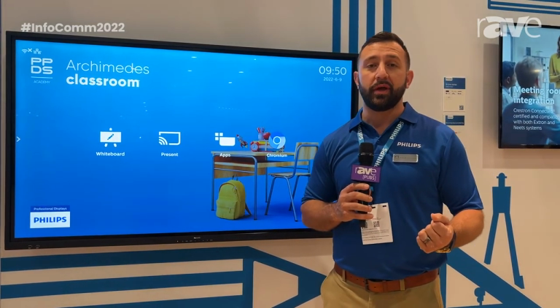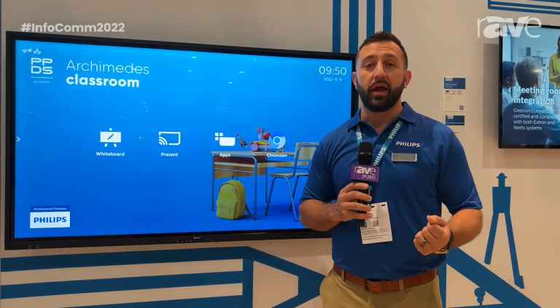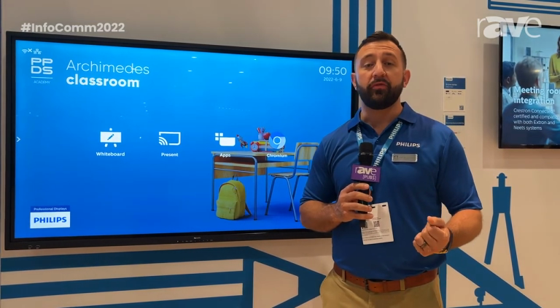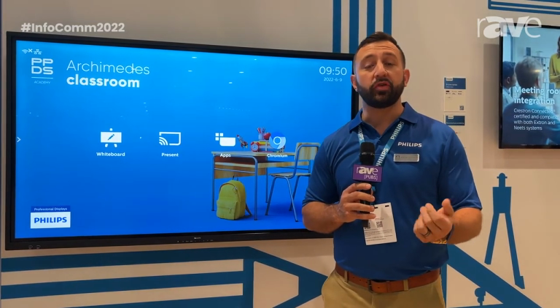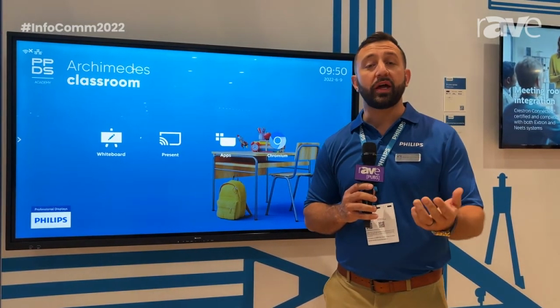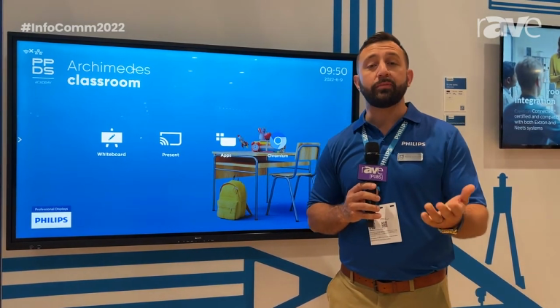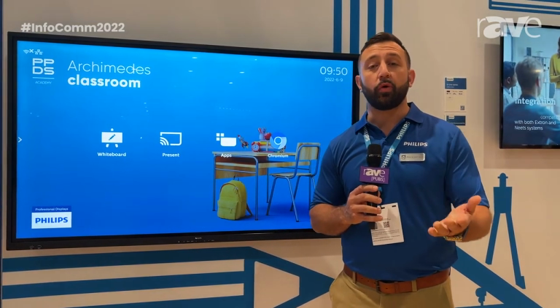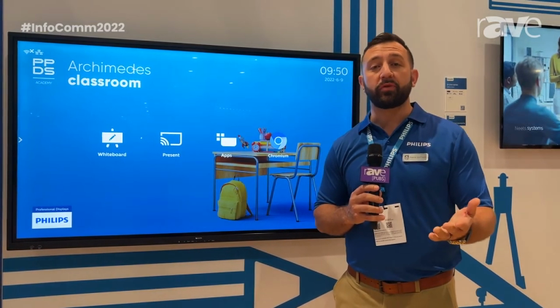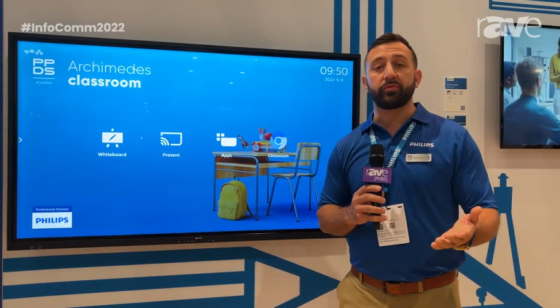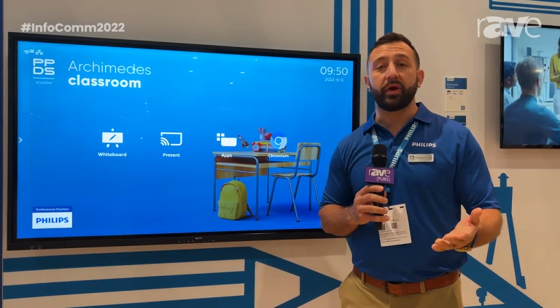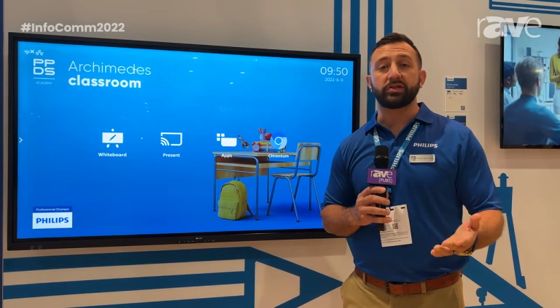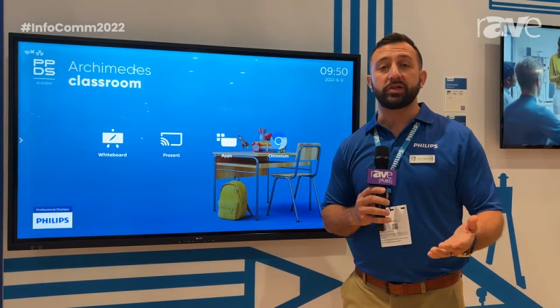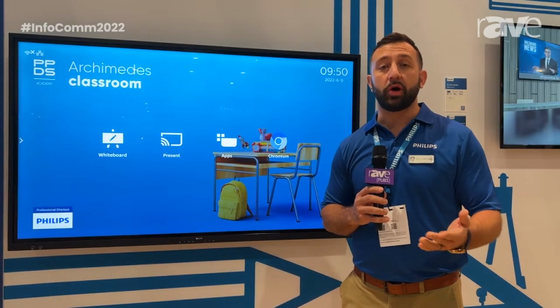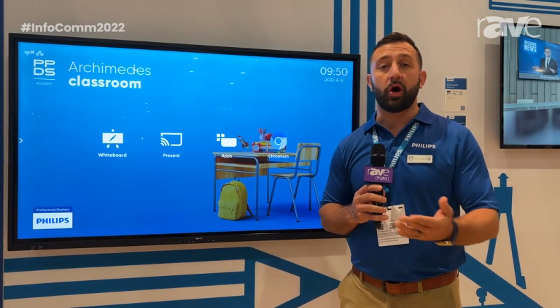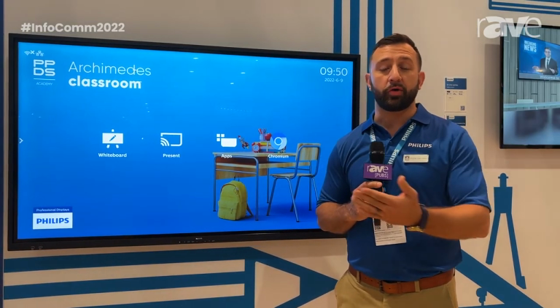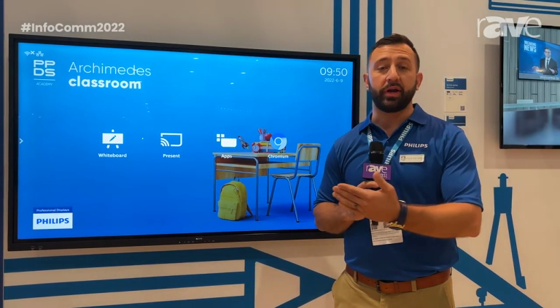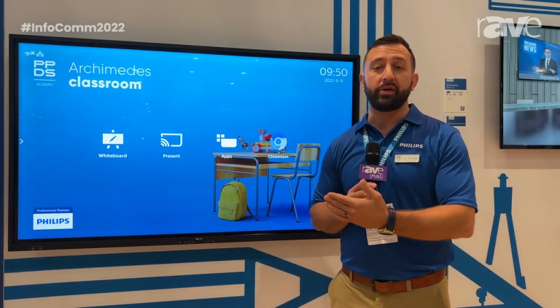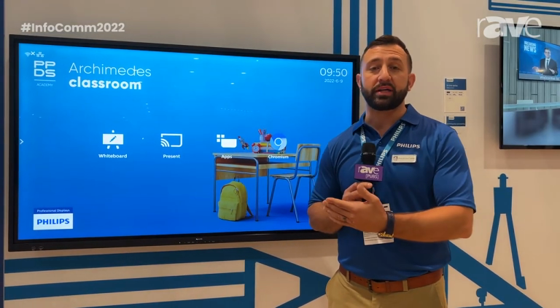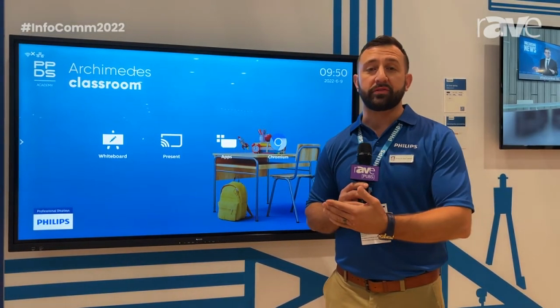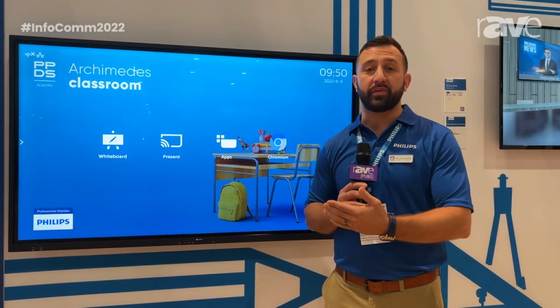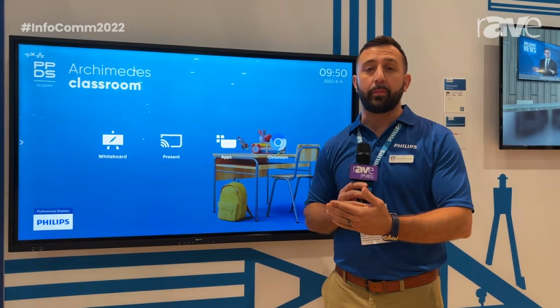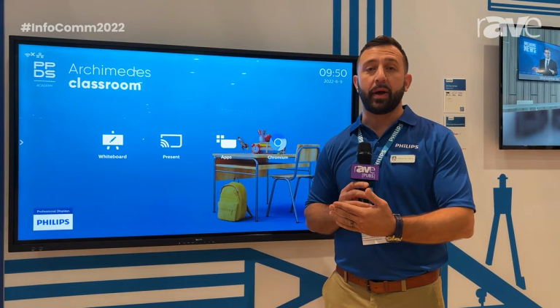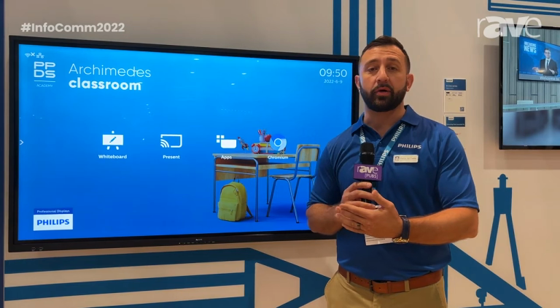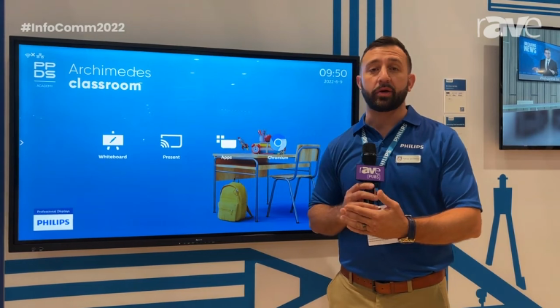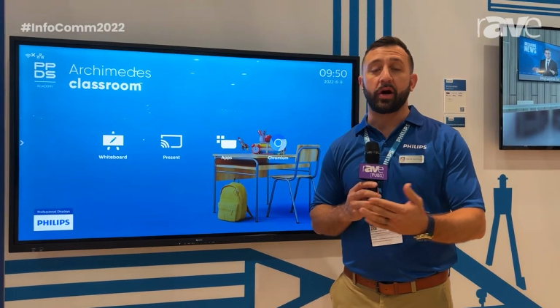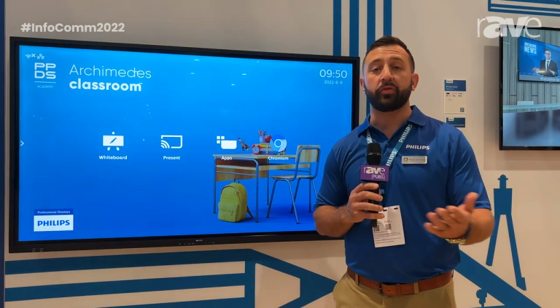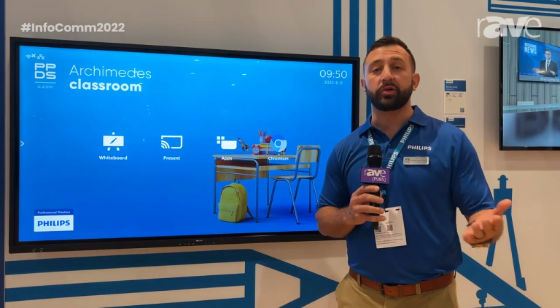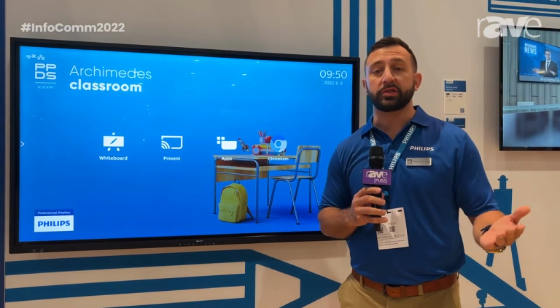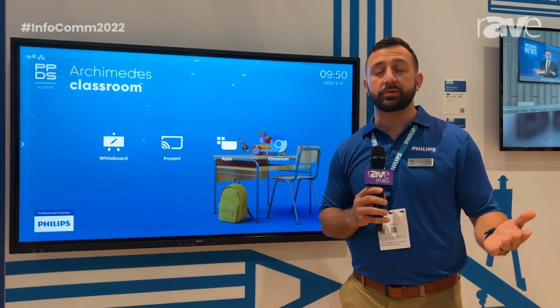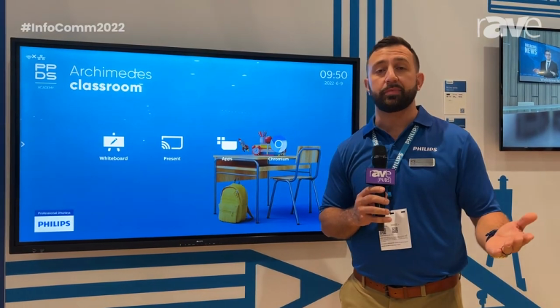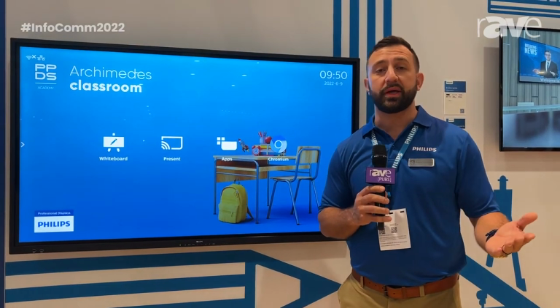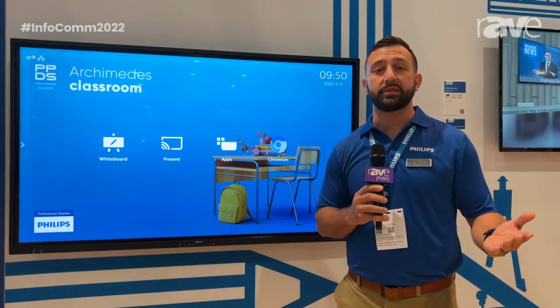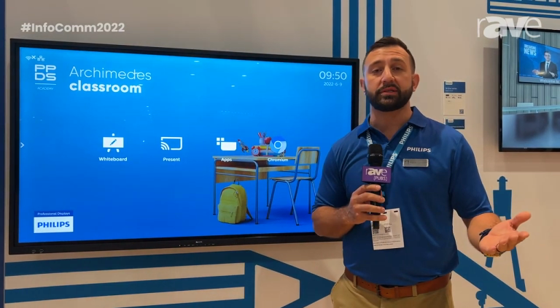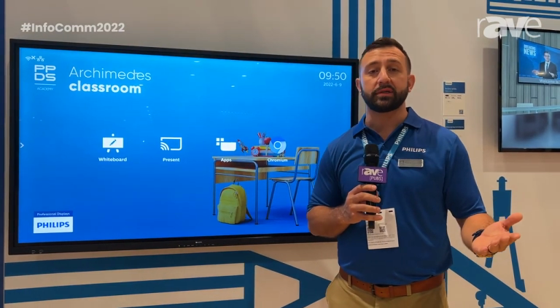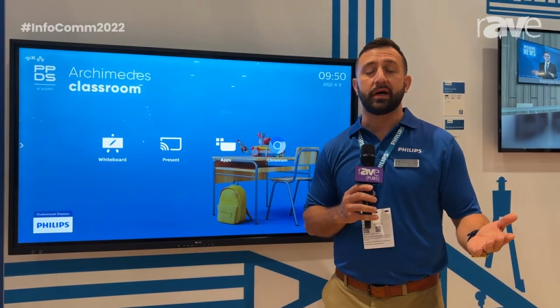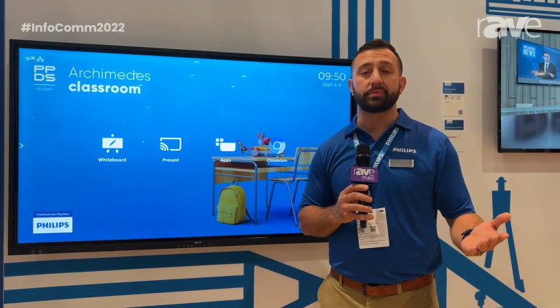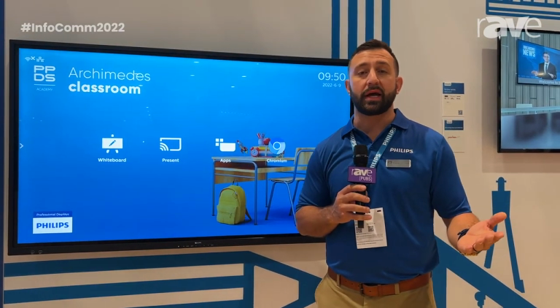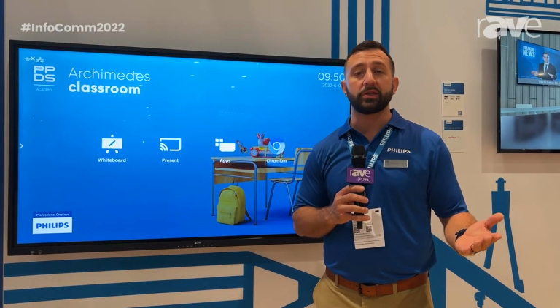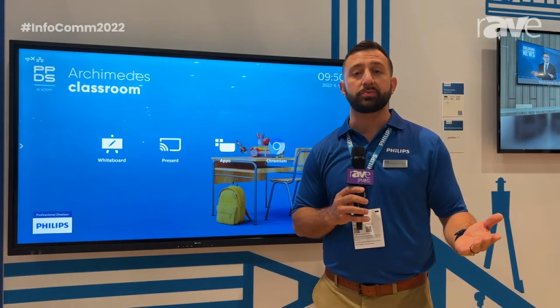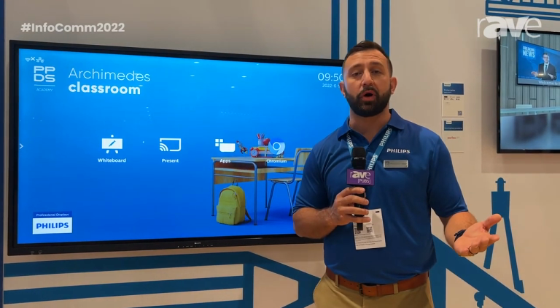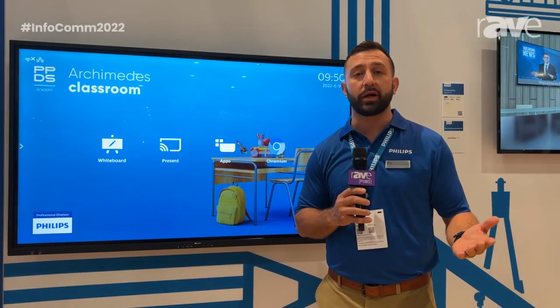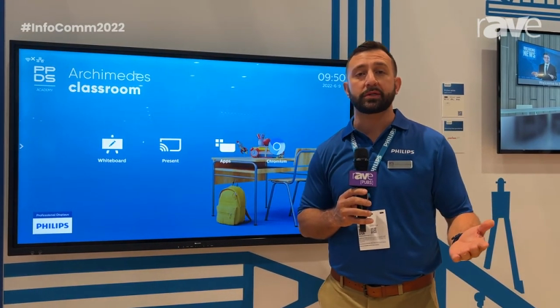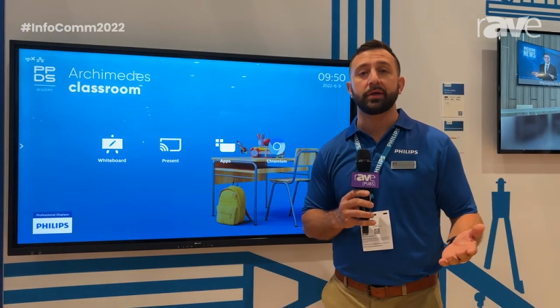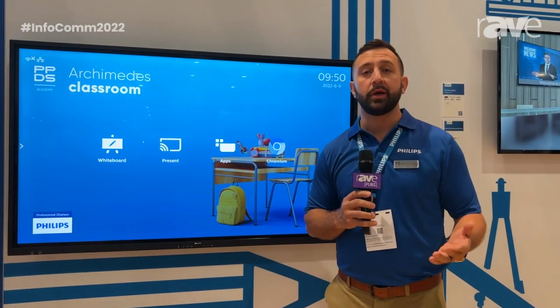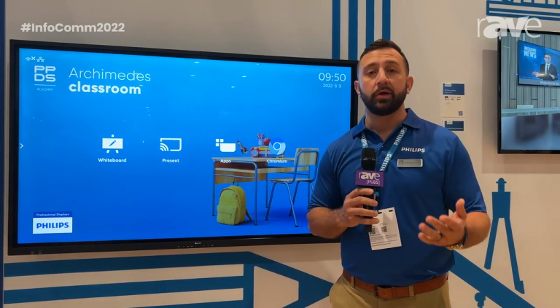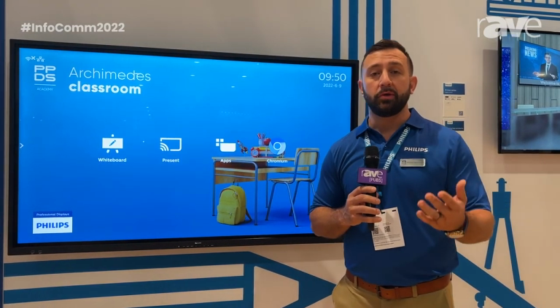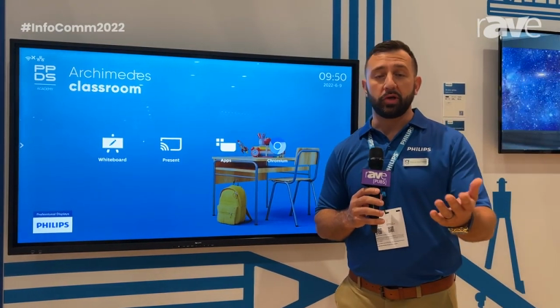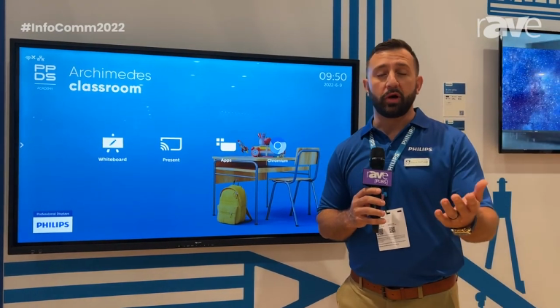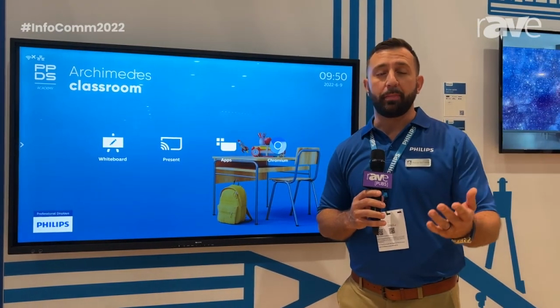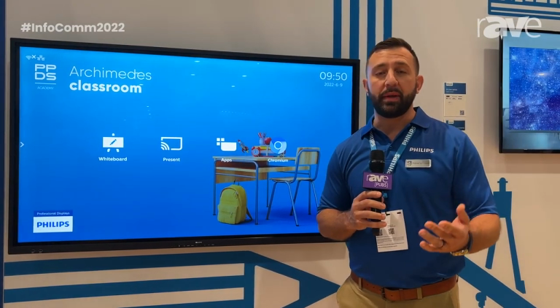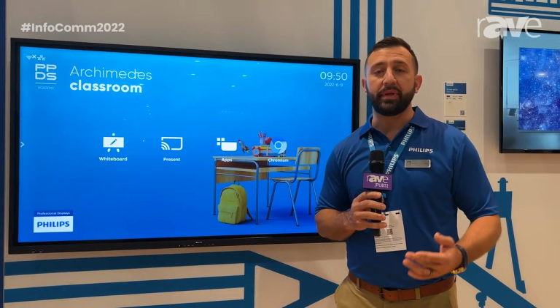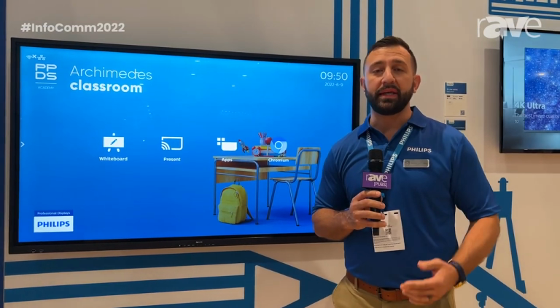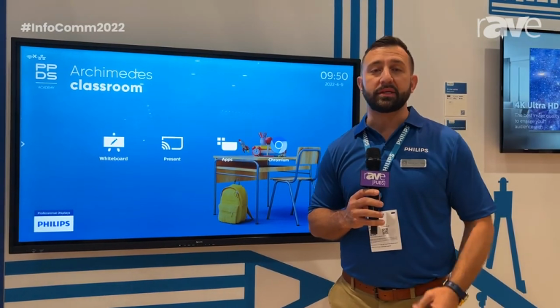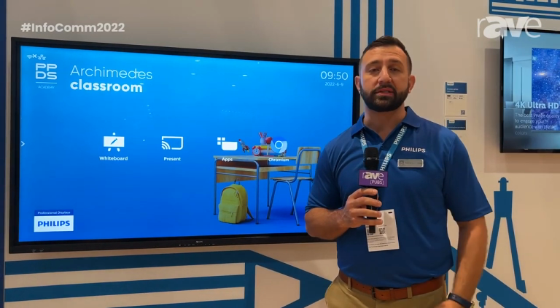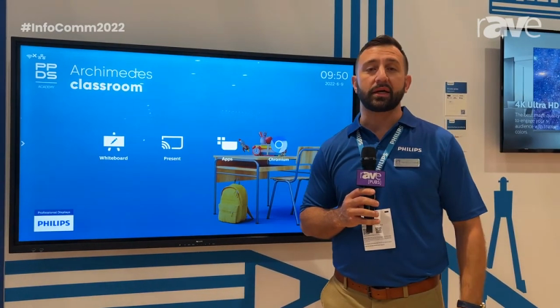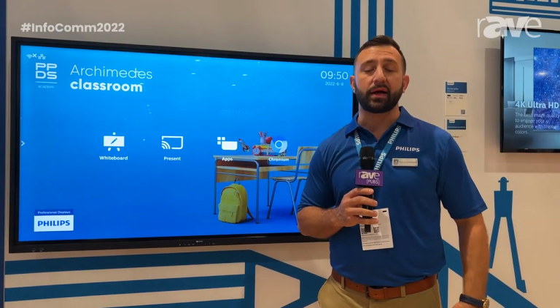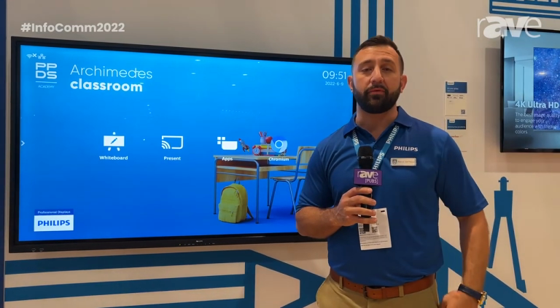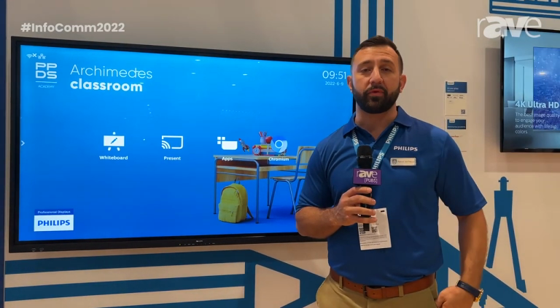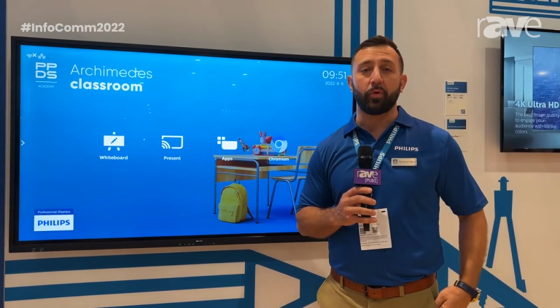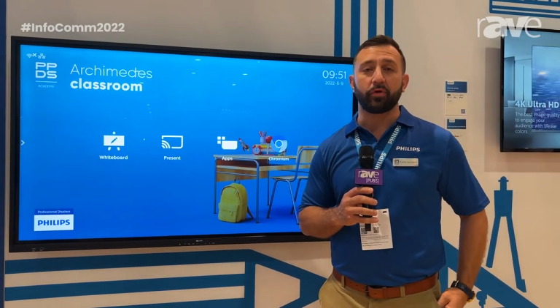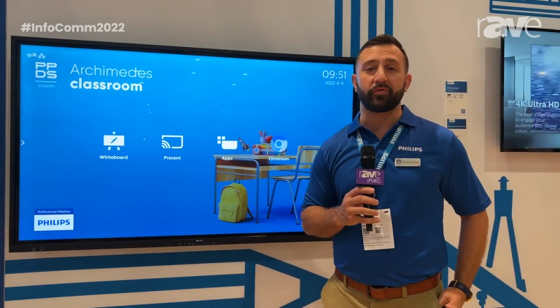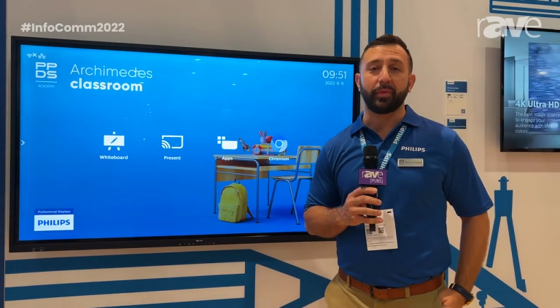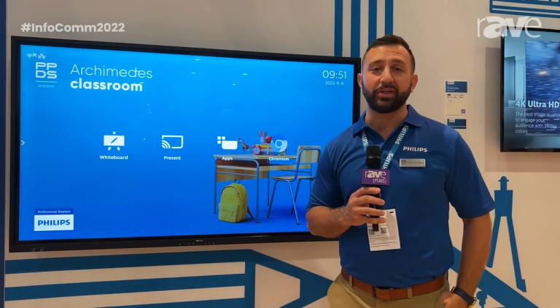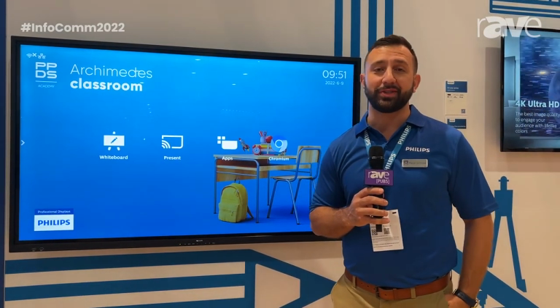If you'd like more information on our Interactive Flat Panel and our other displays and signage products, you can go to ppds.com for more information.